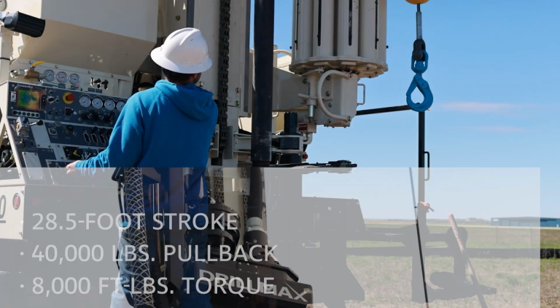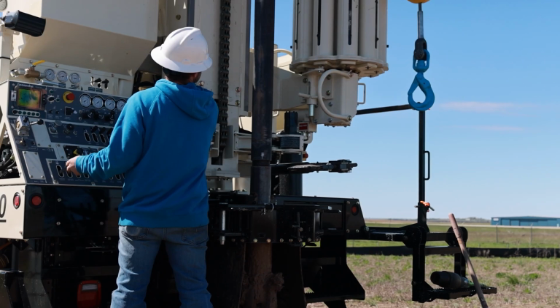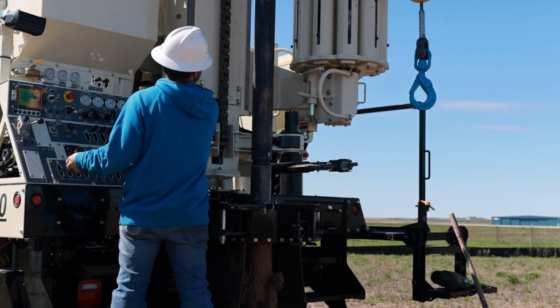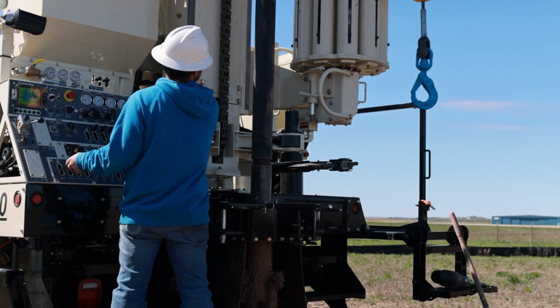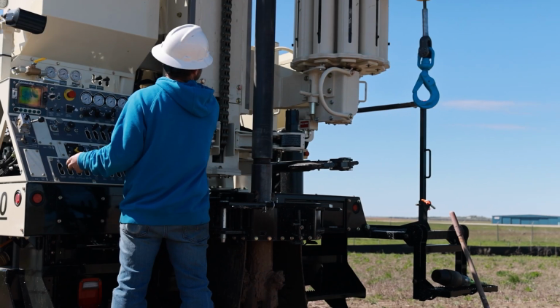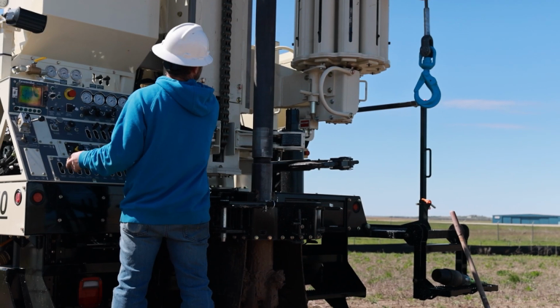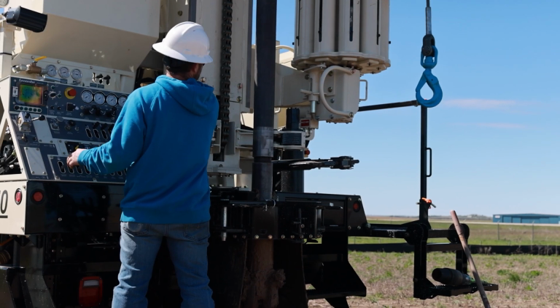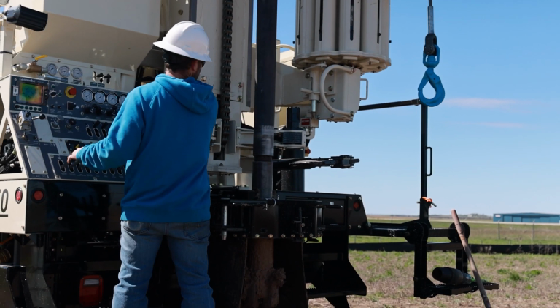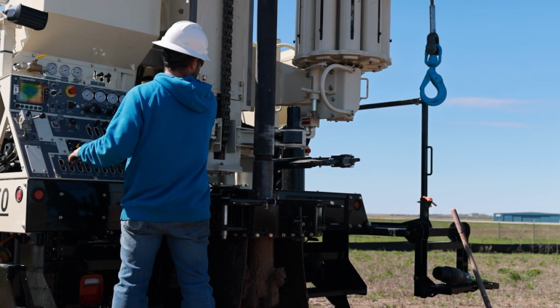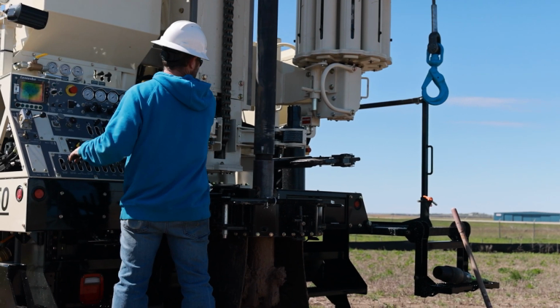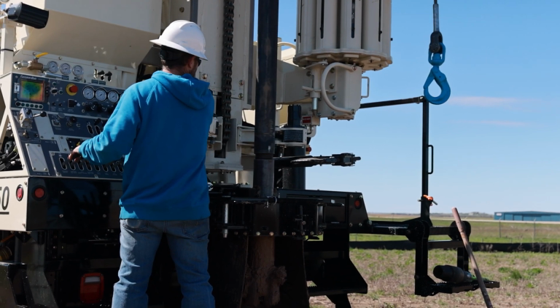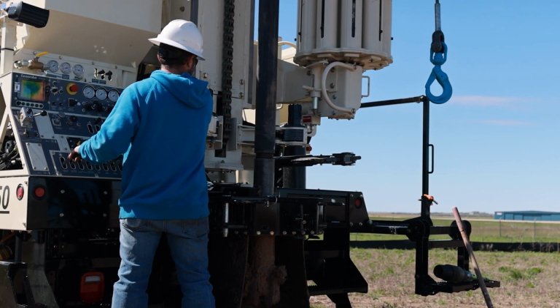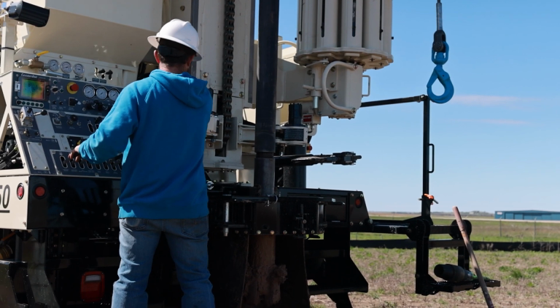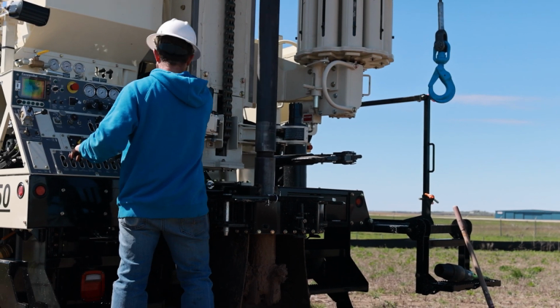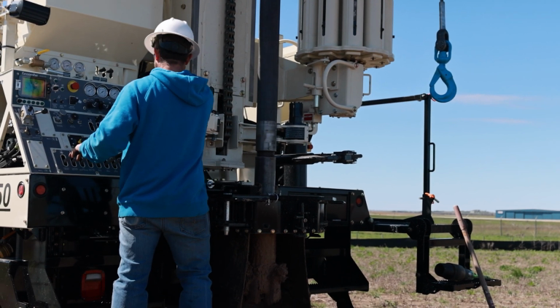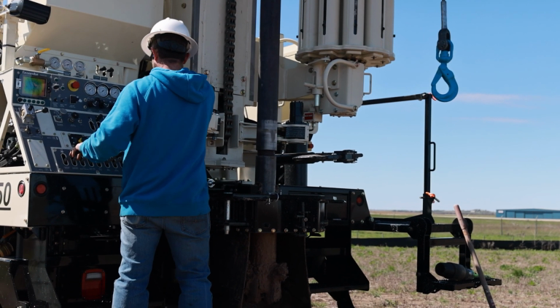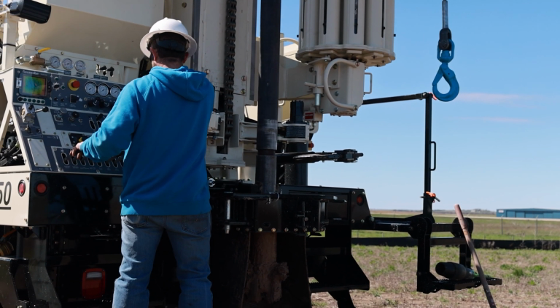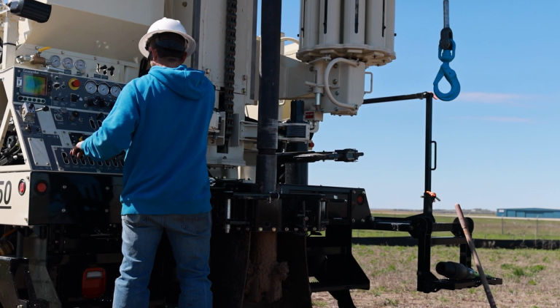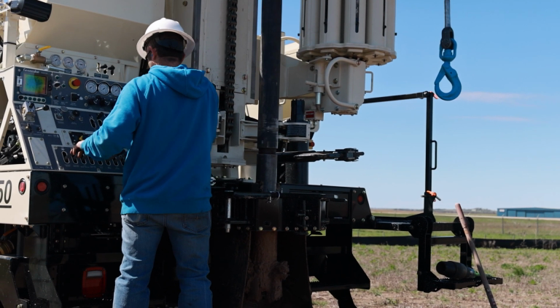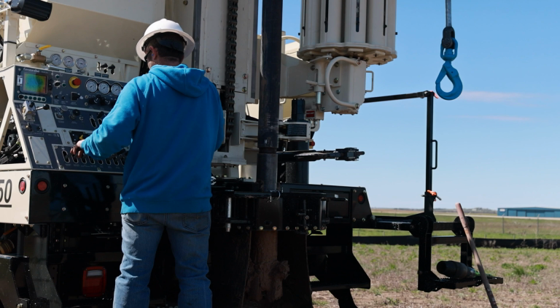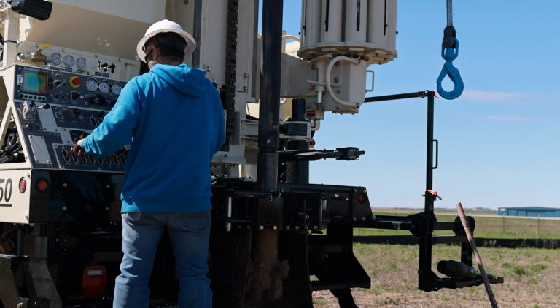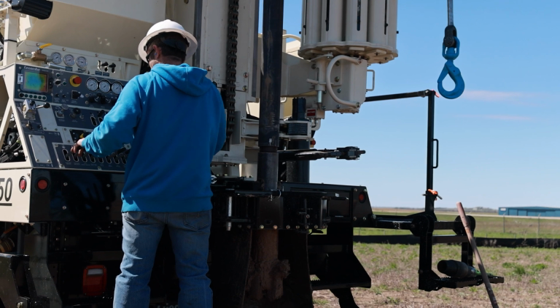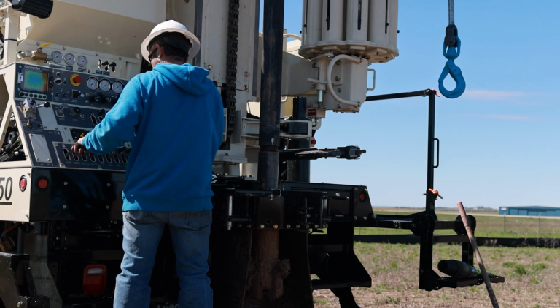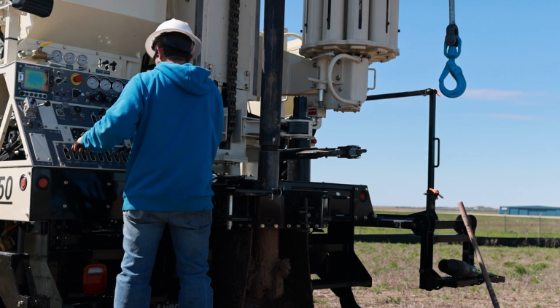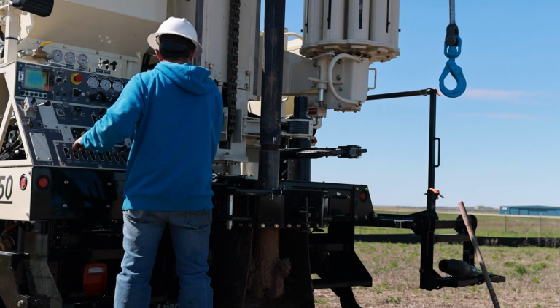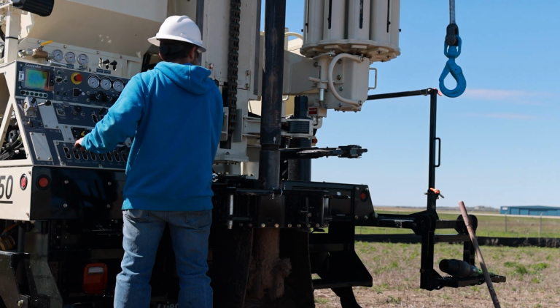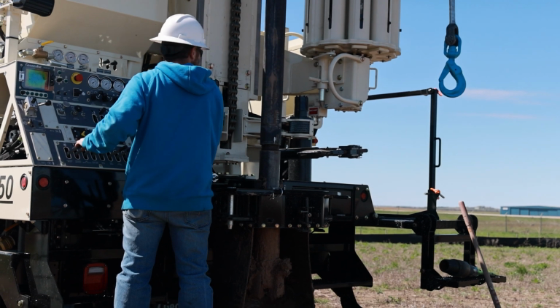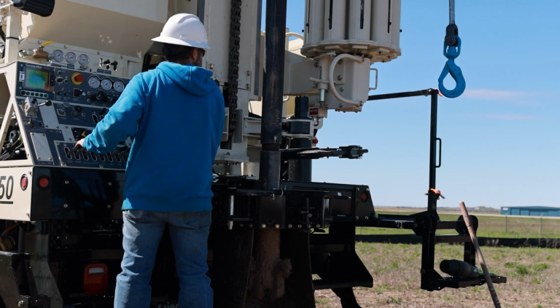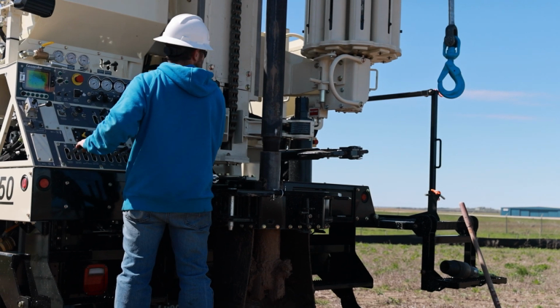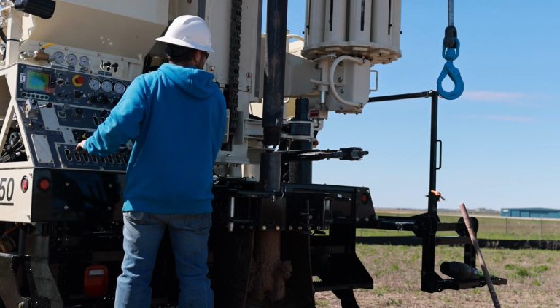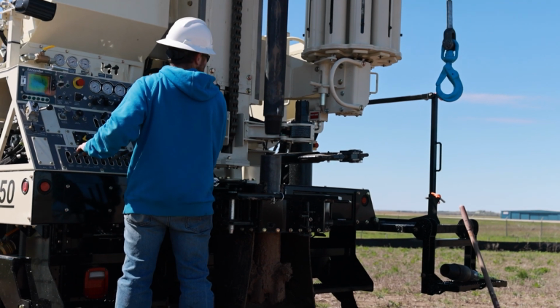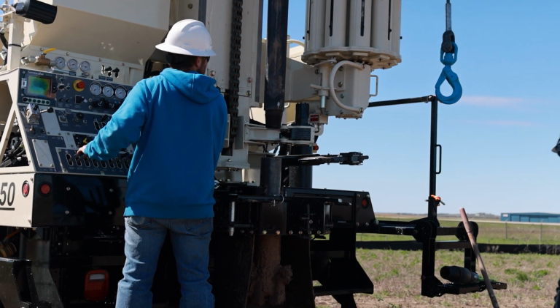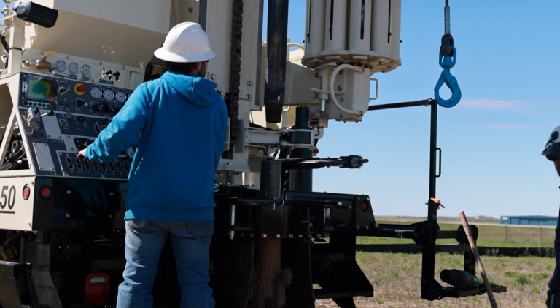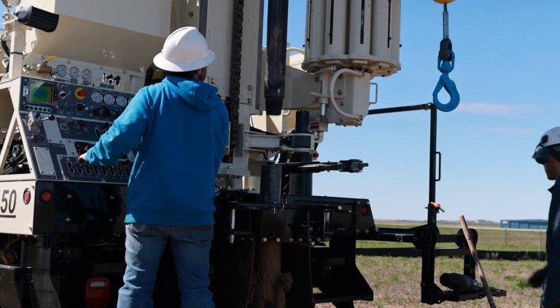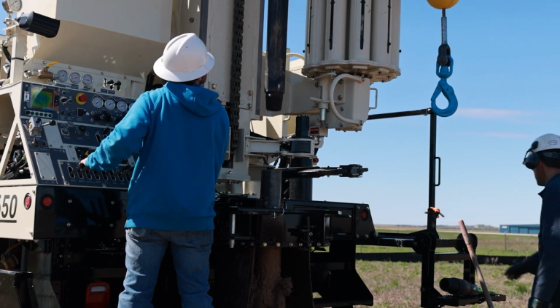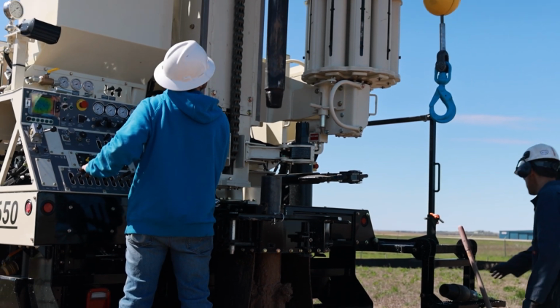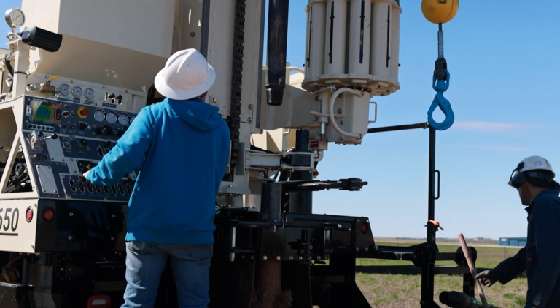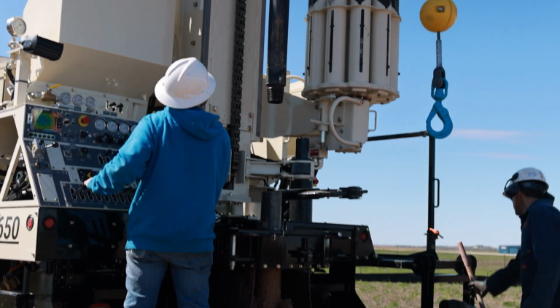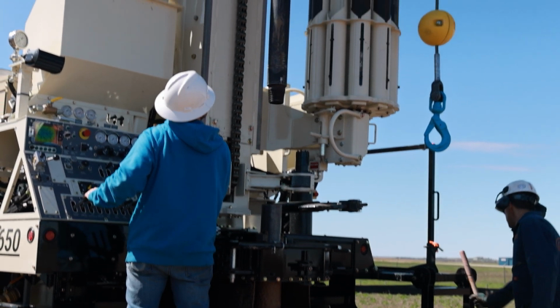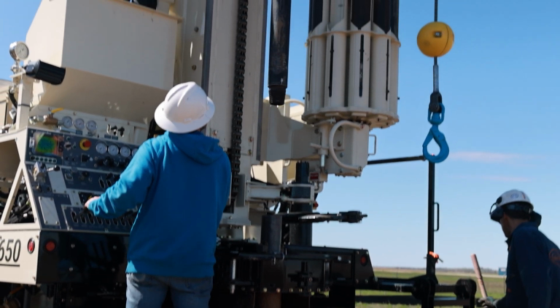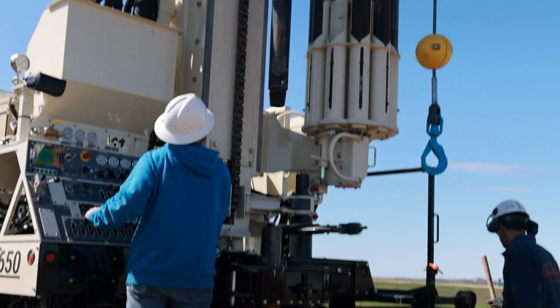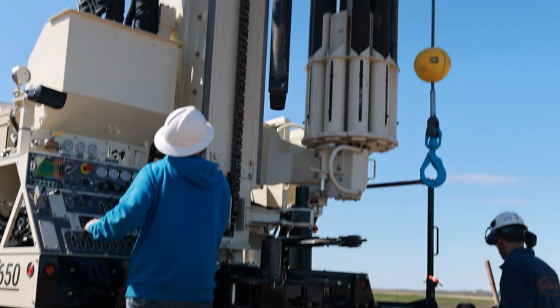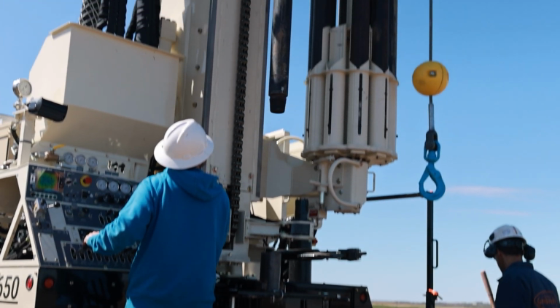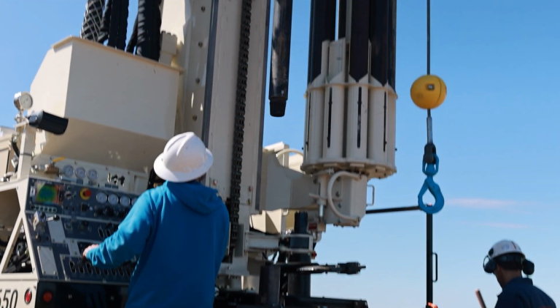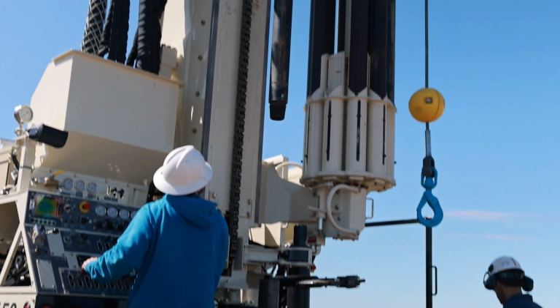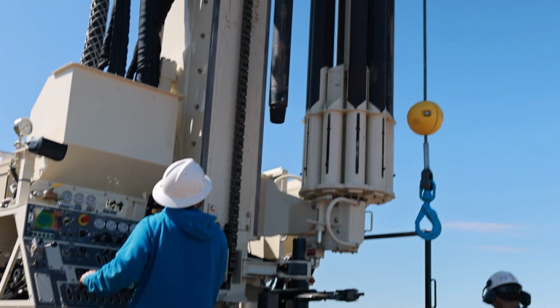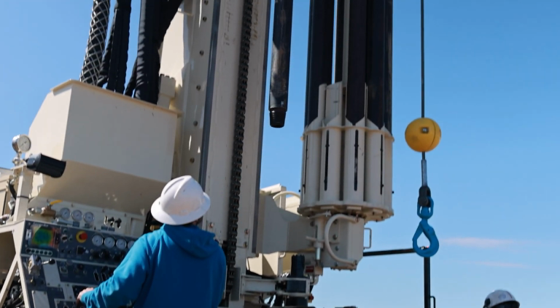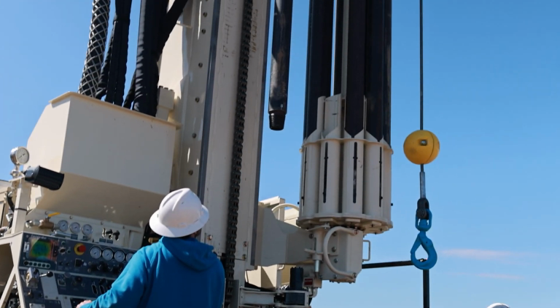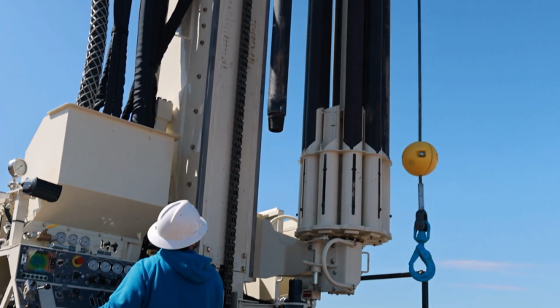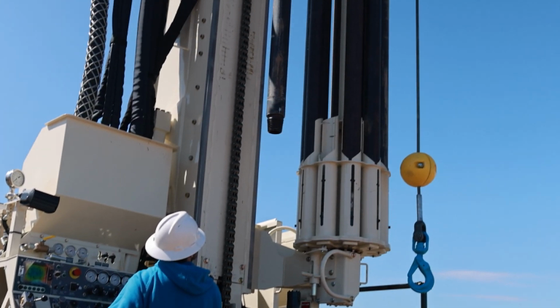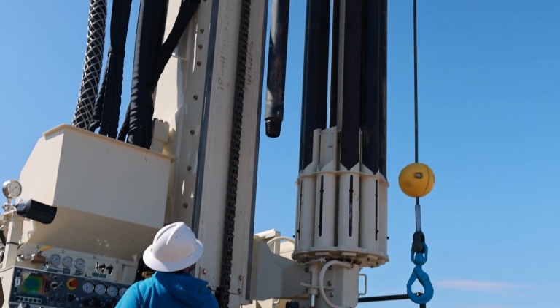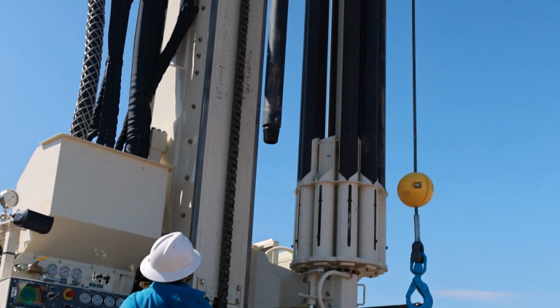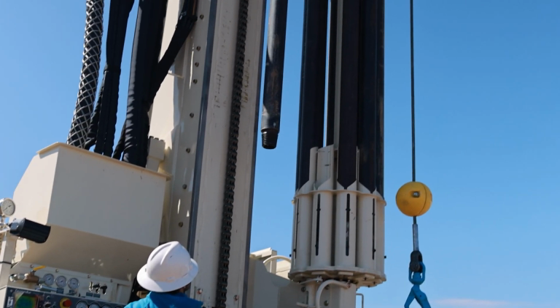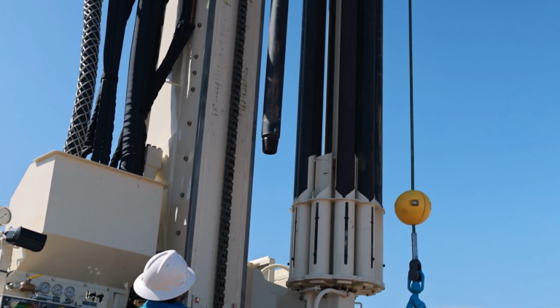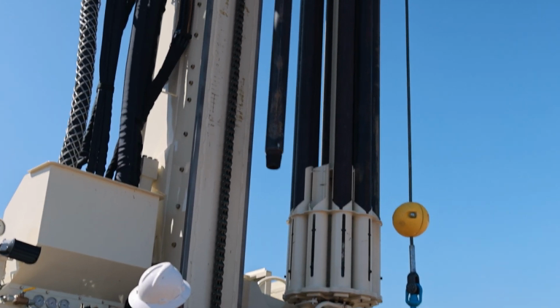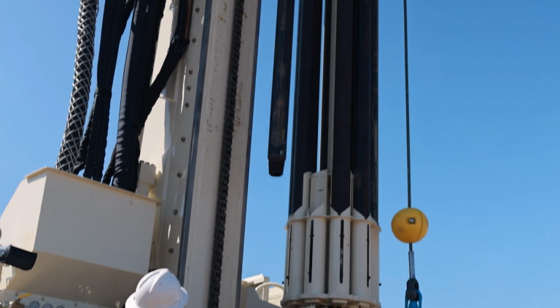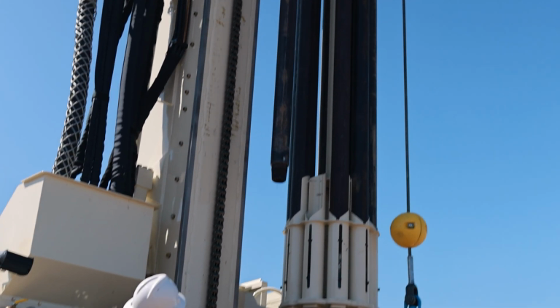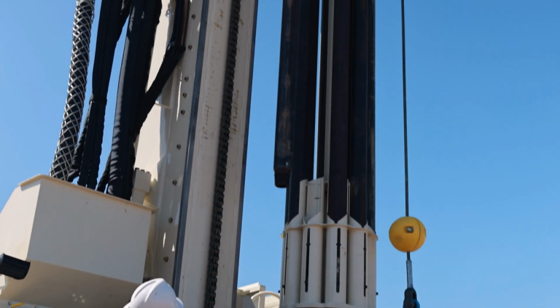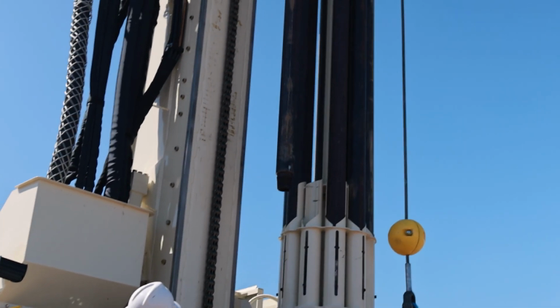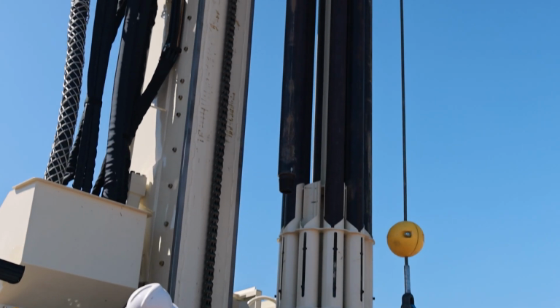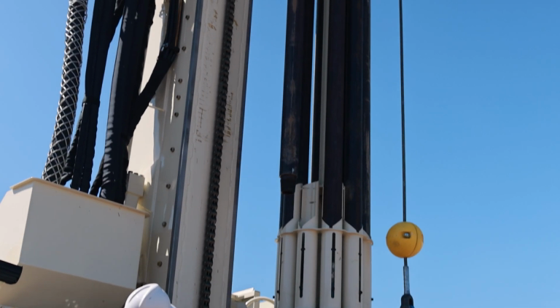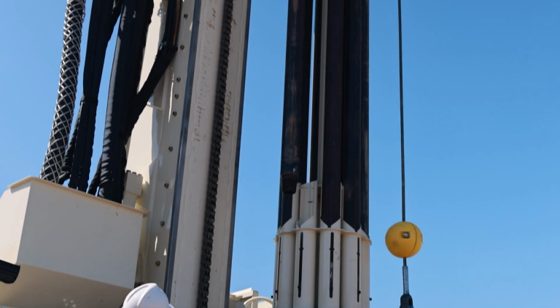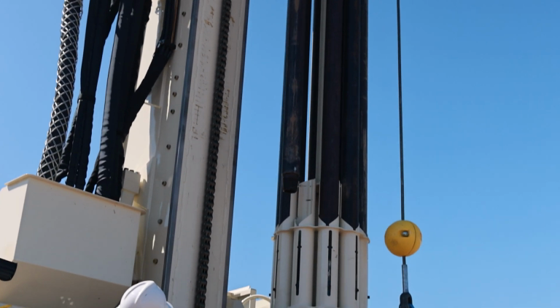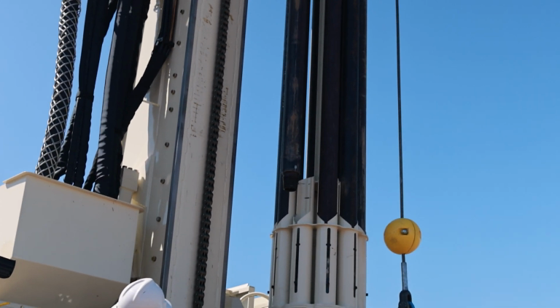The robust, straightforward controls allow for simple operation, providing an easy learning curve for both new and experienced drillers.